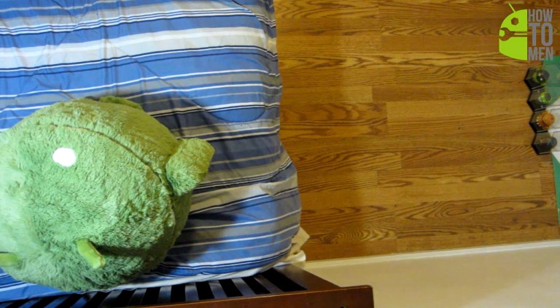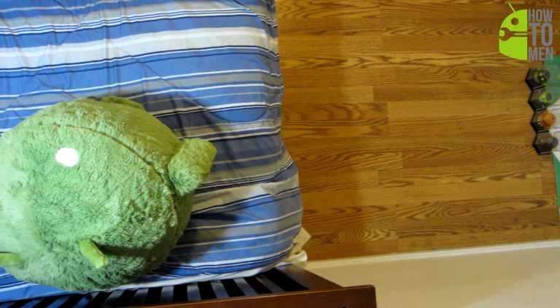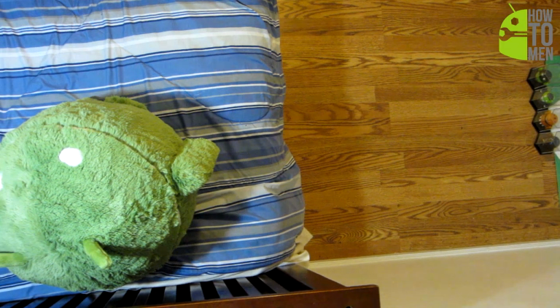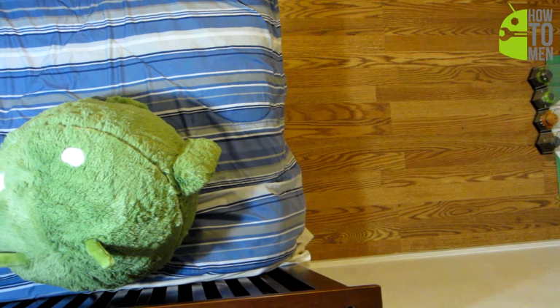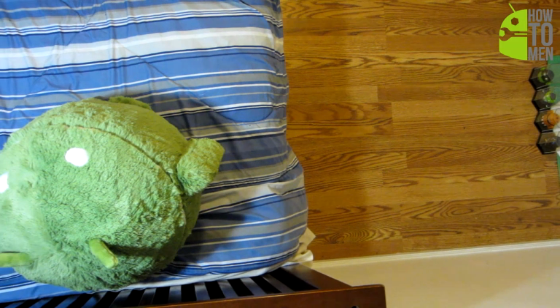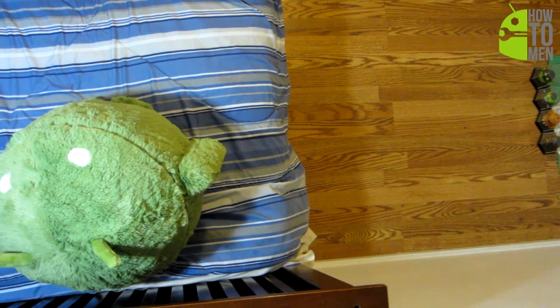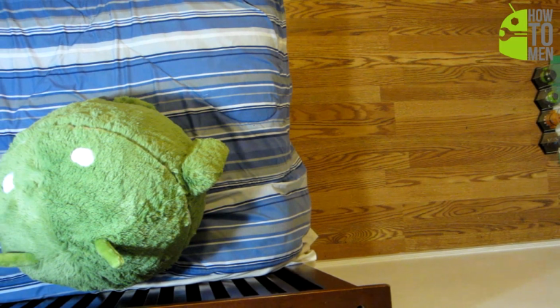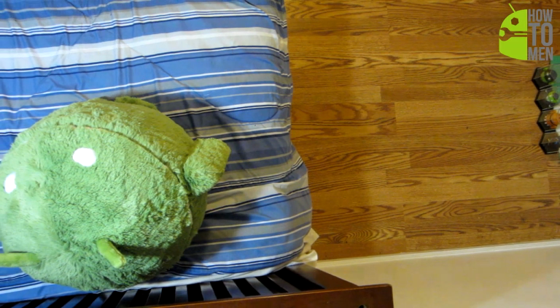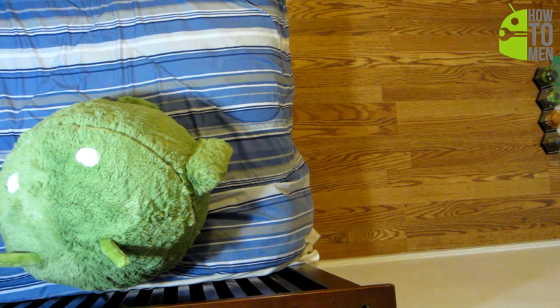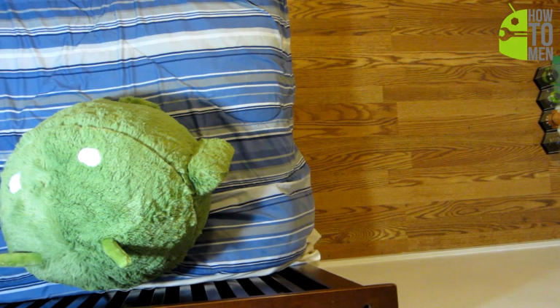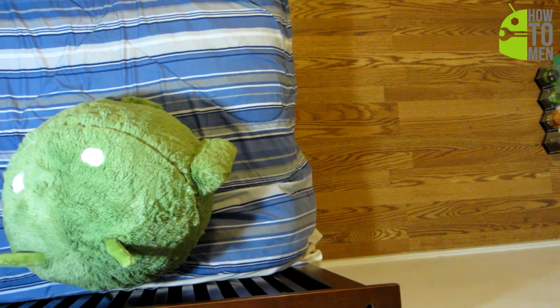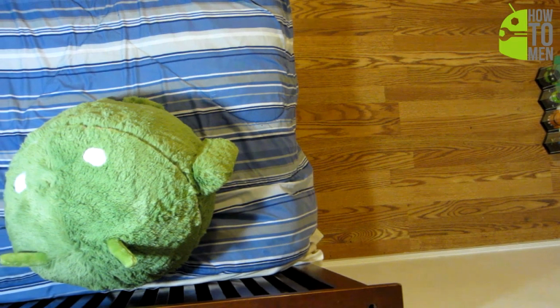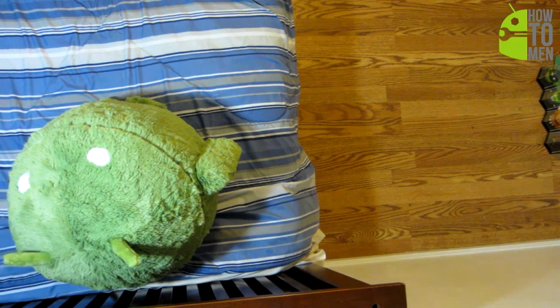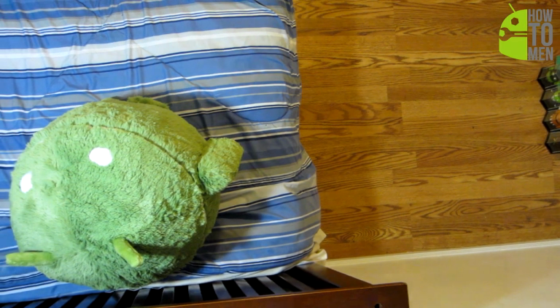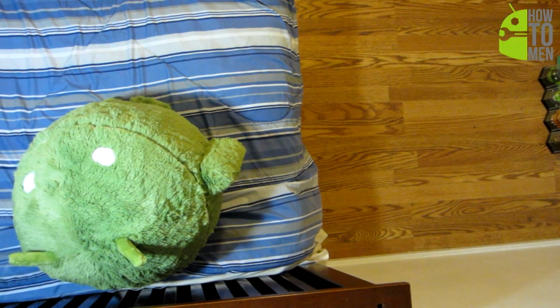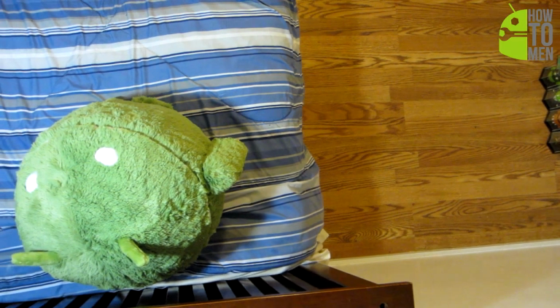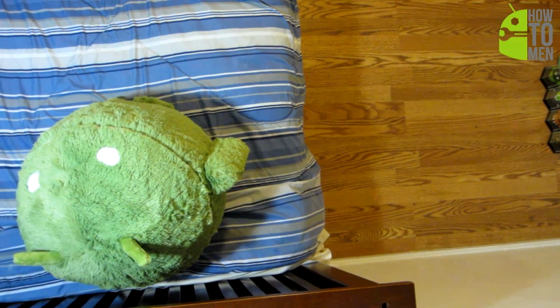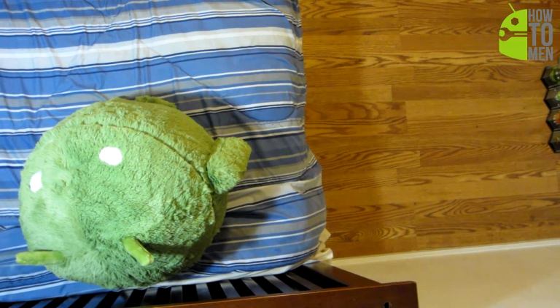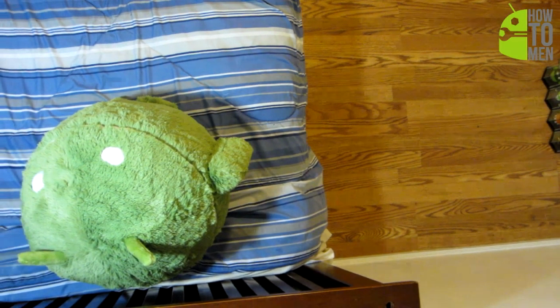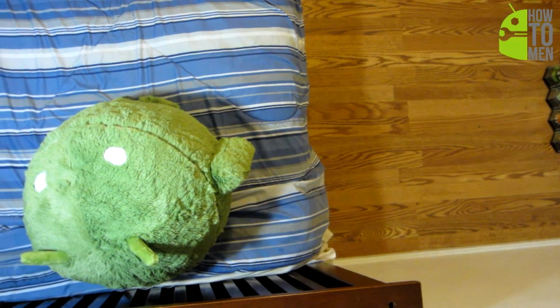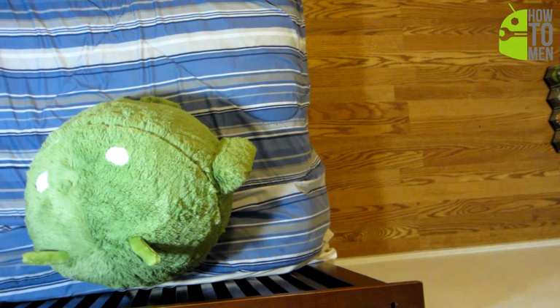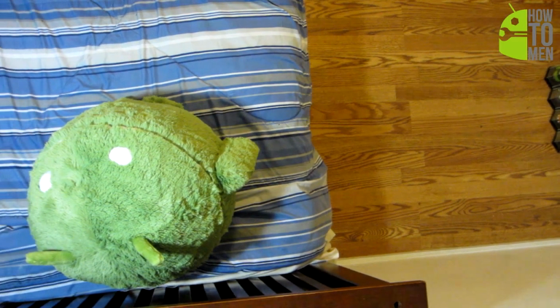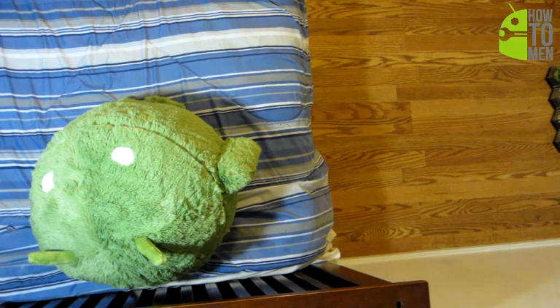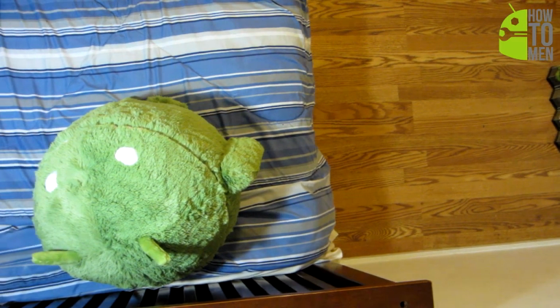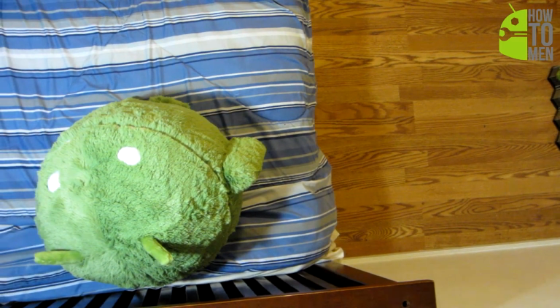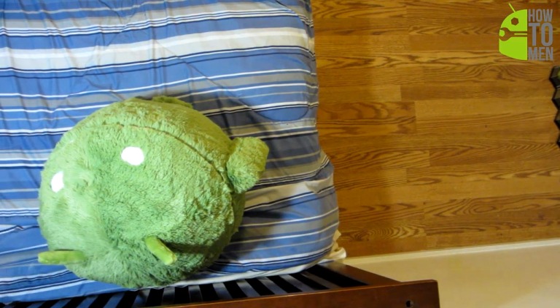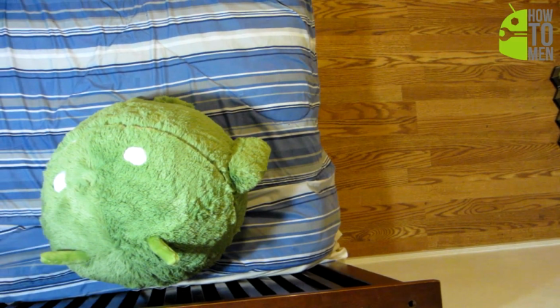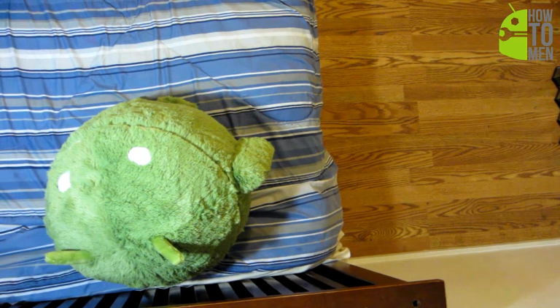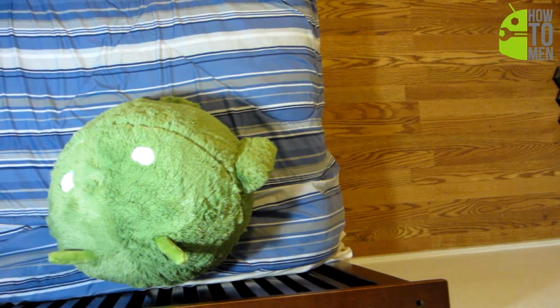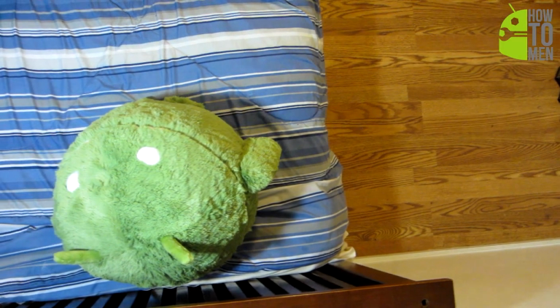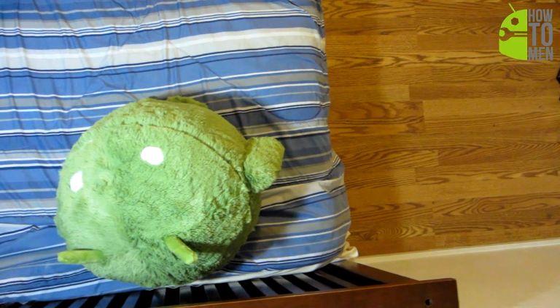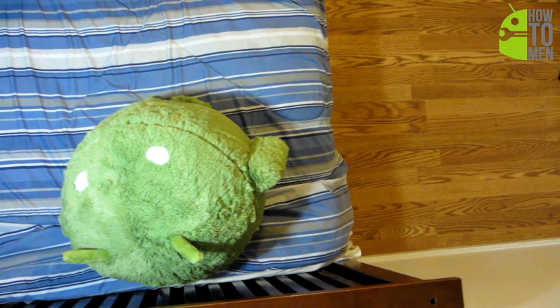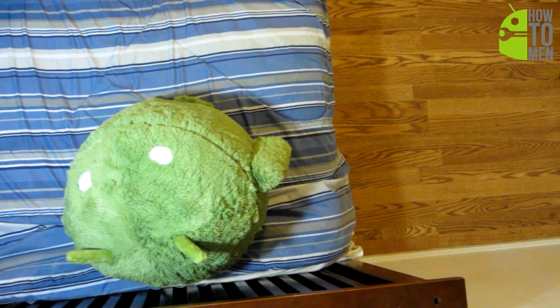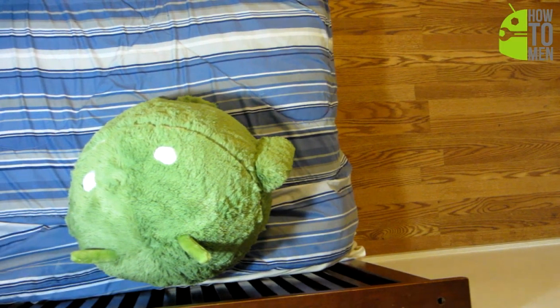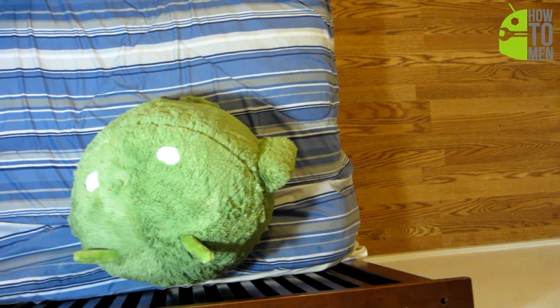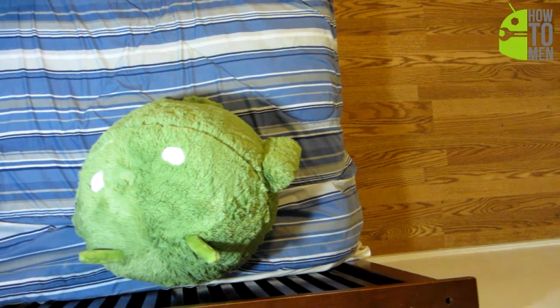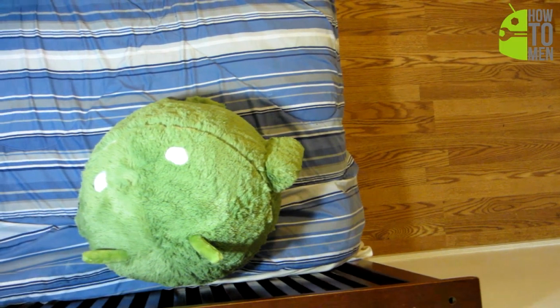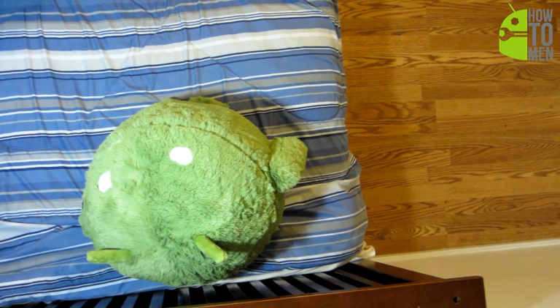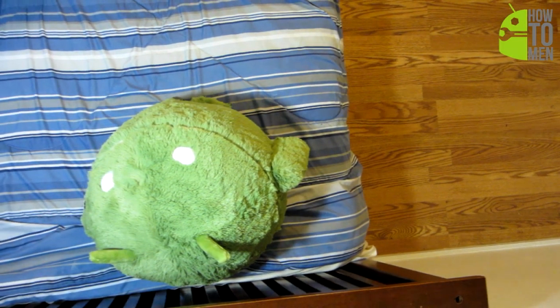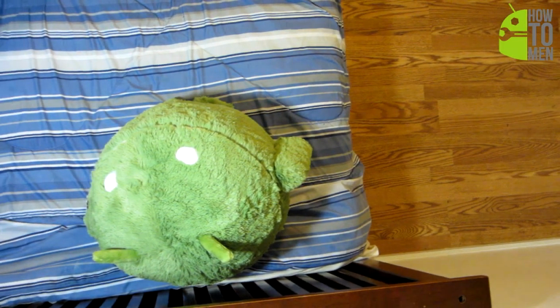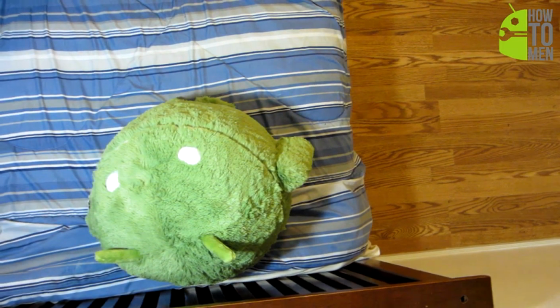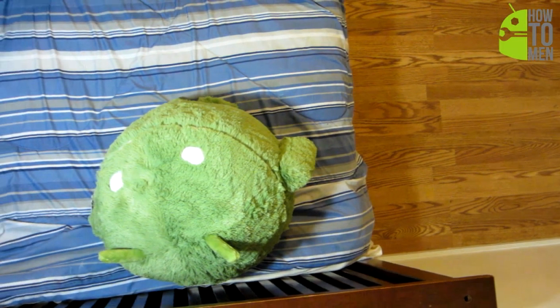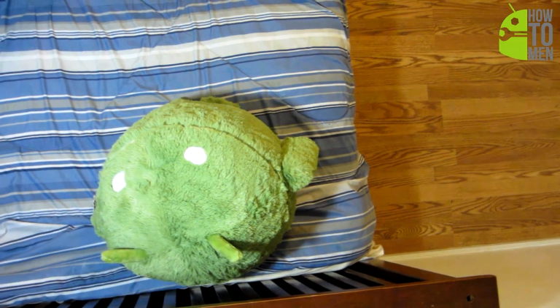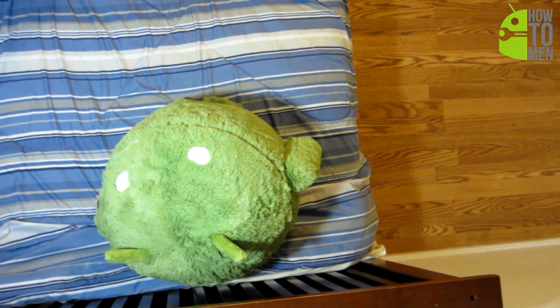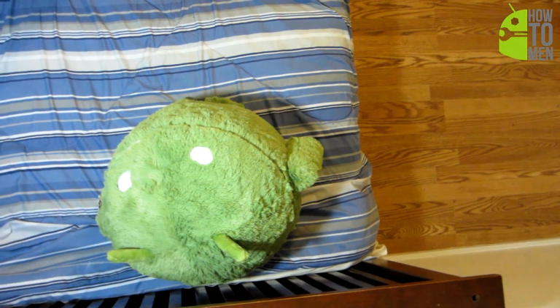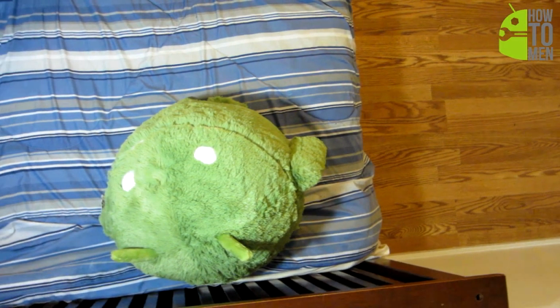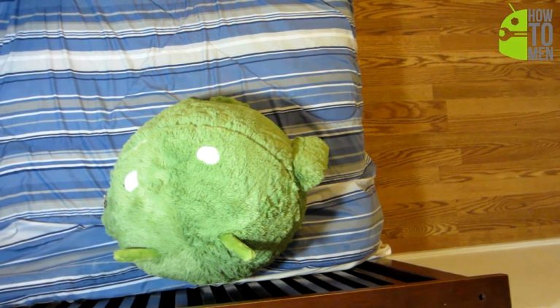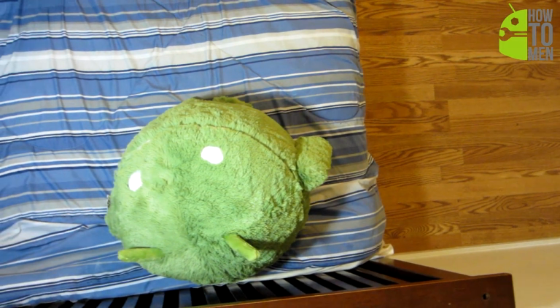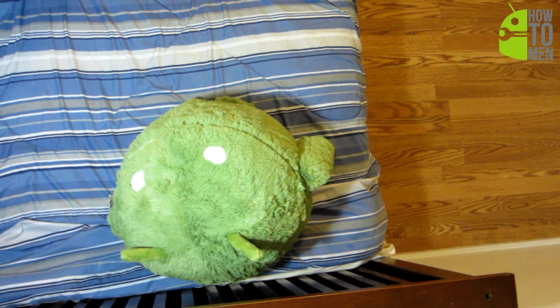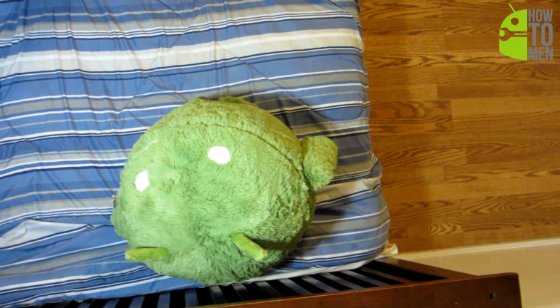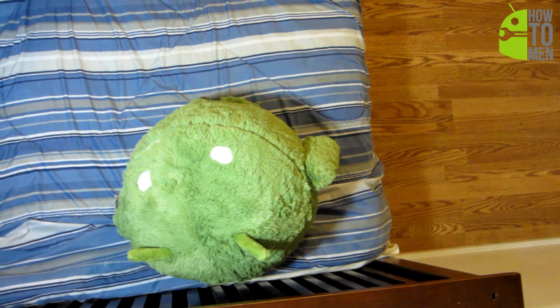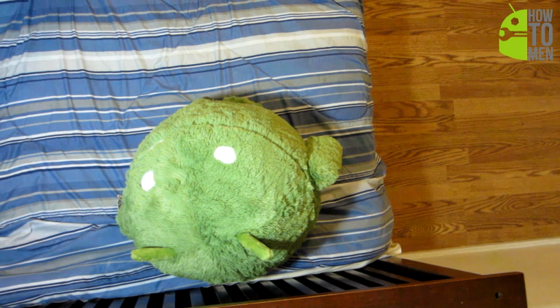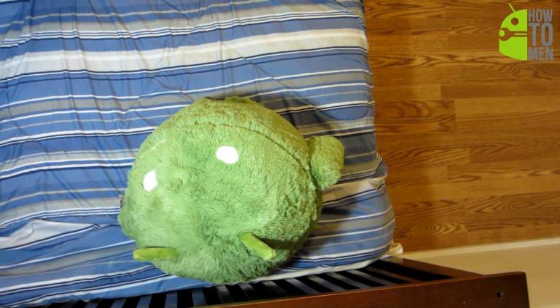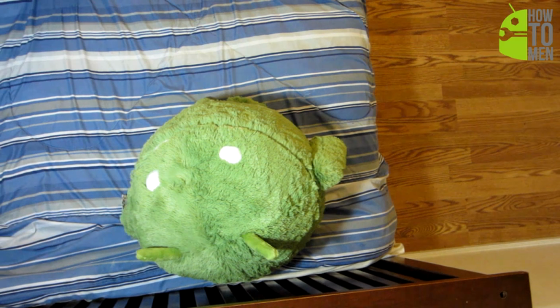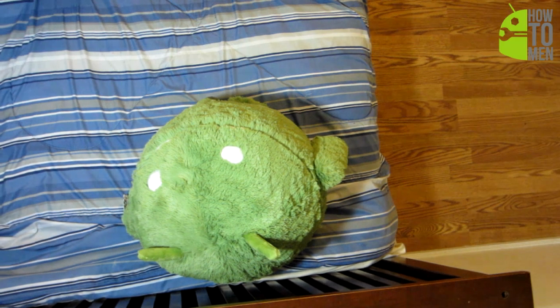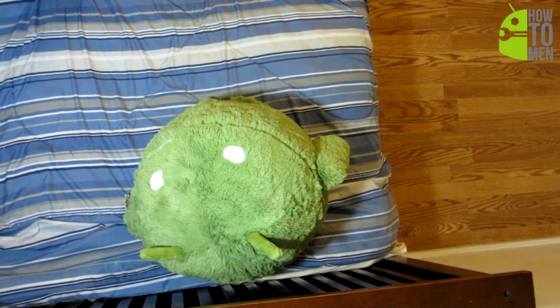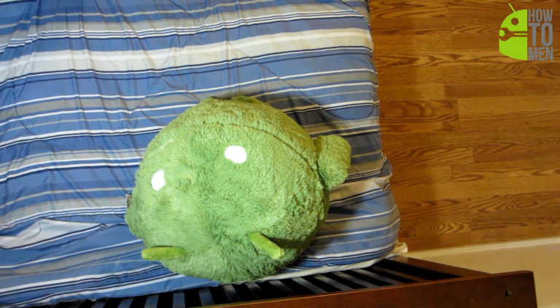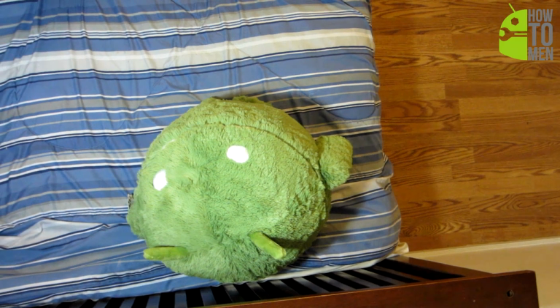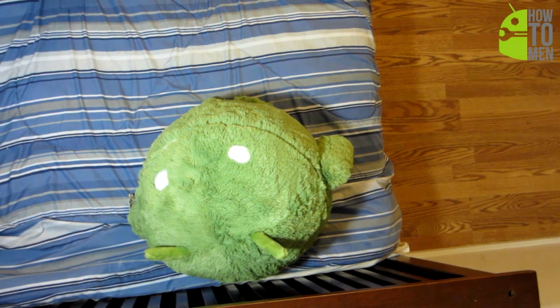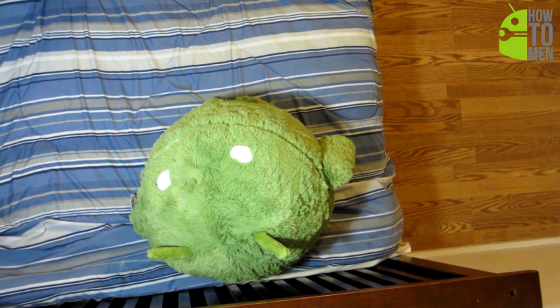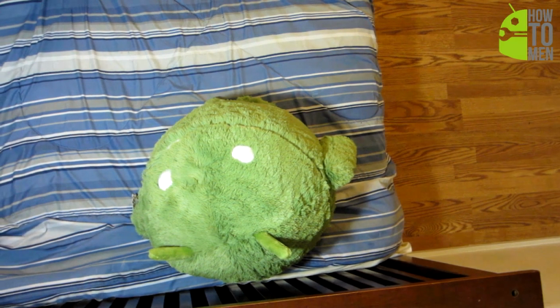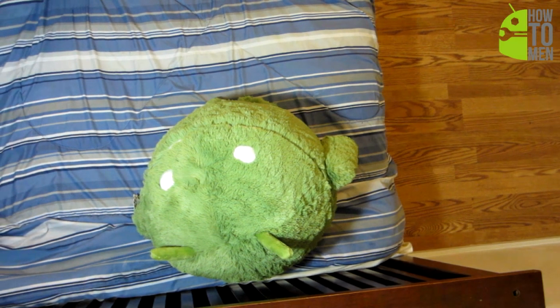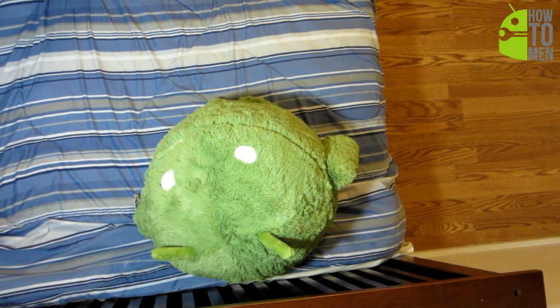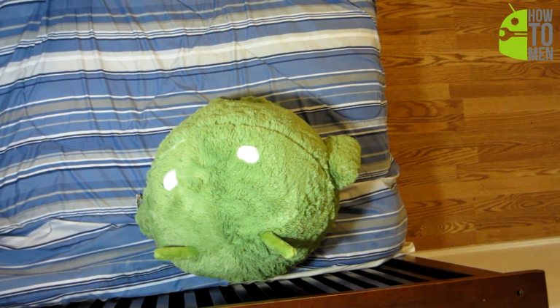Personally, I like to keep him on my bed, and when I'm tired and want to lay down, I just use him as a pillow to watch some Netflix or YouTube on my phone.